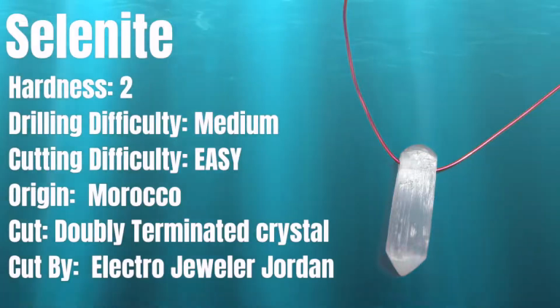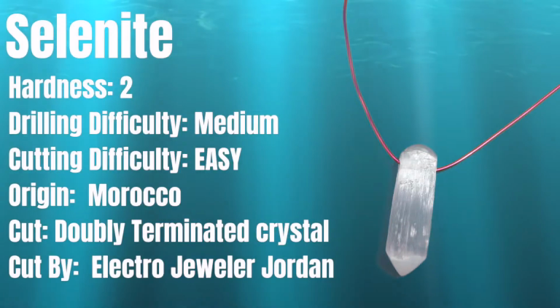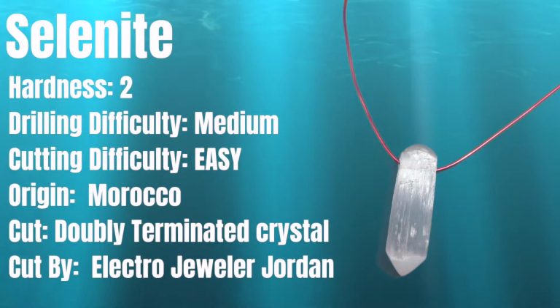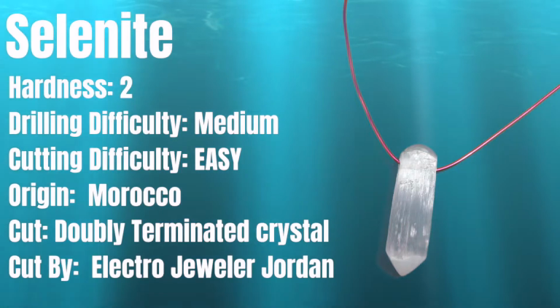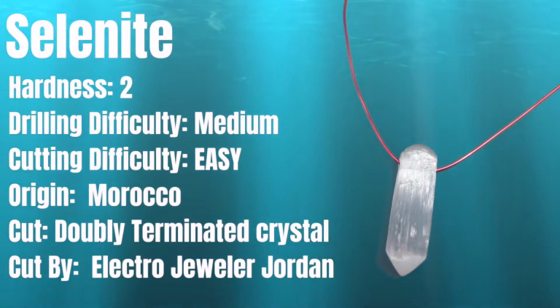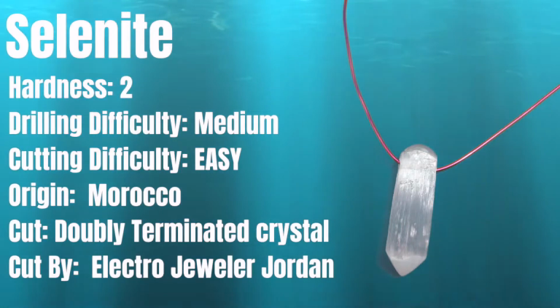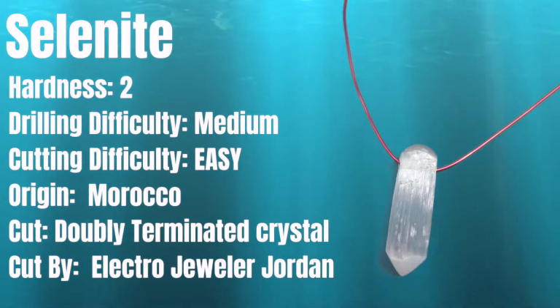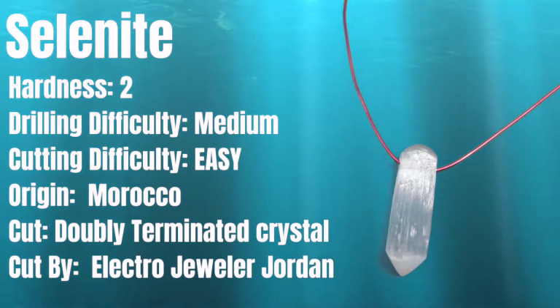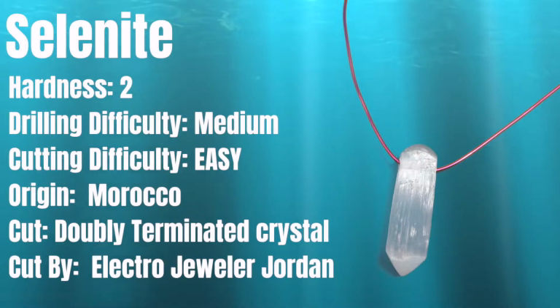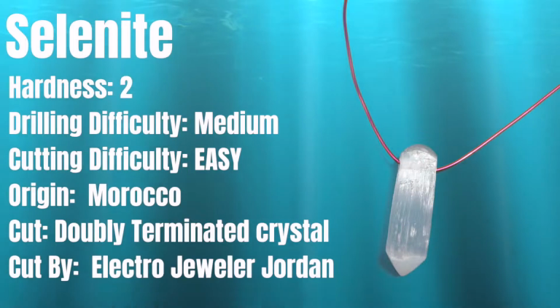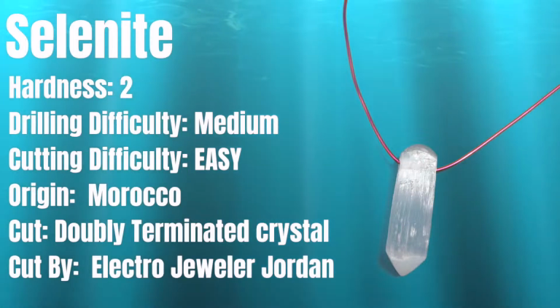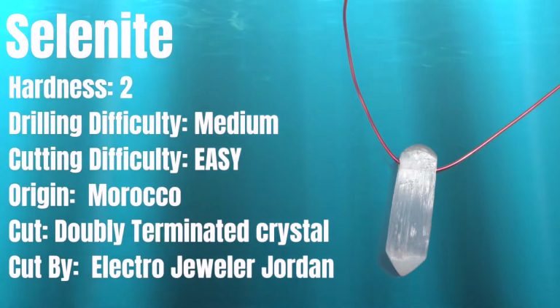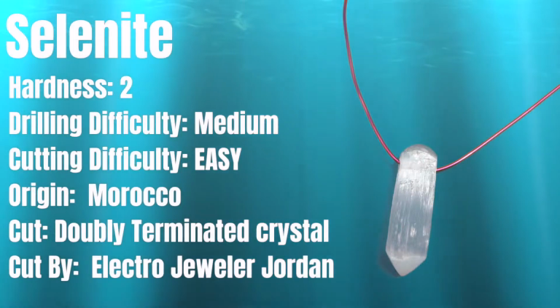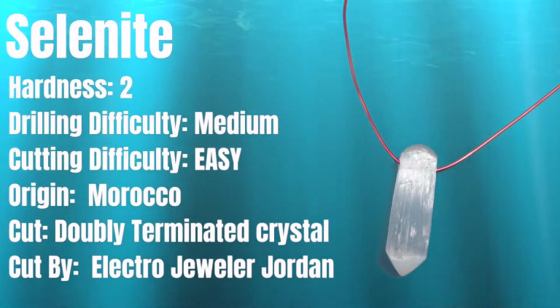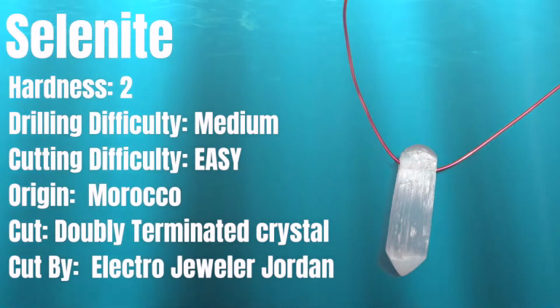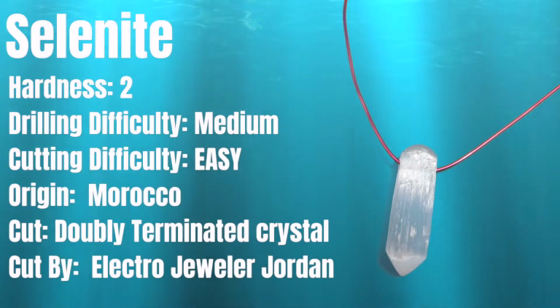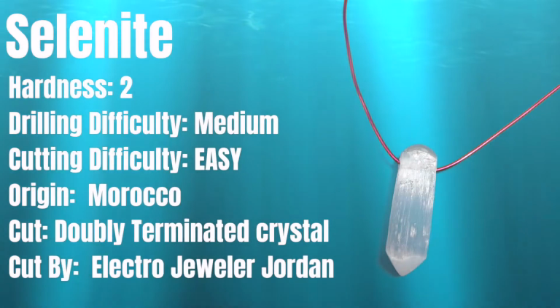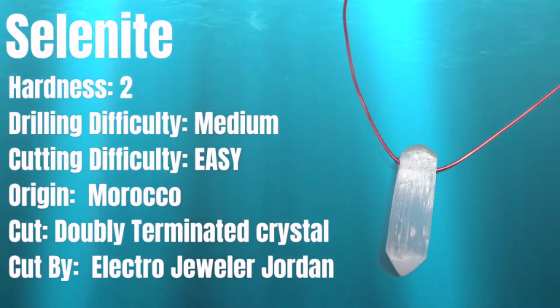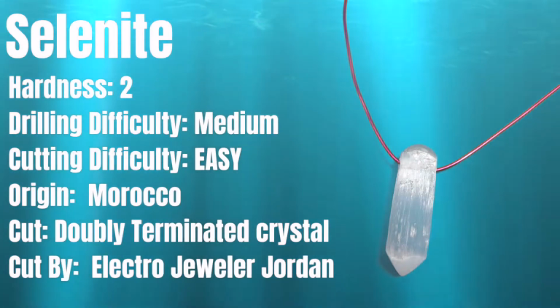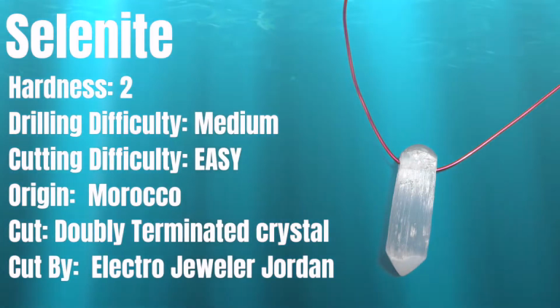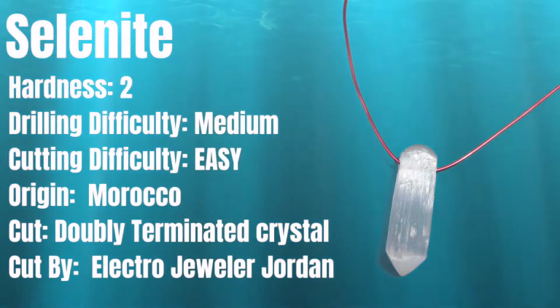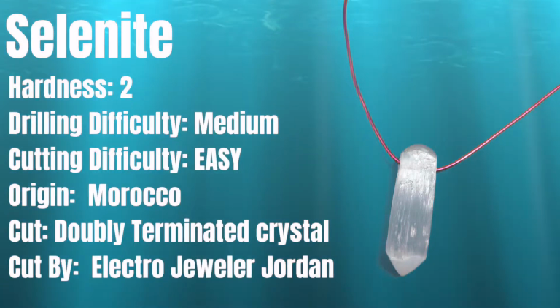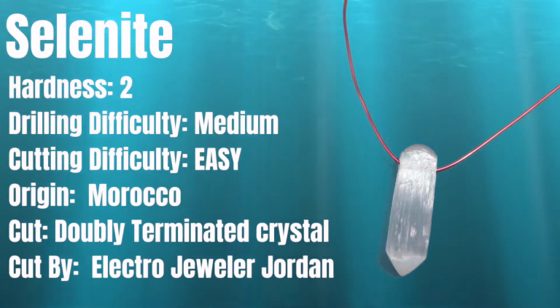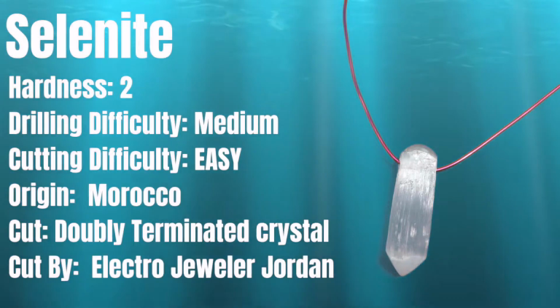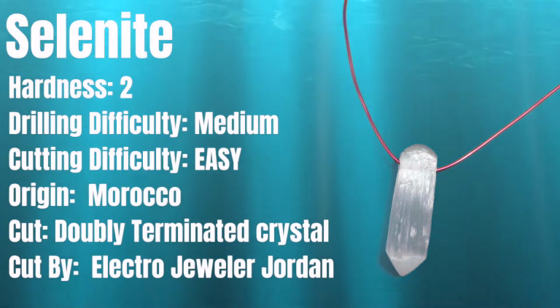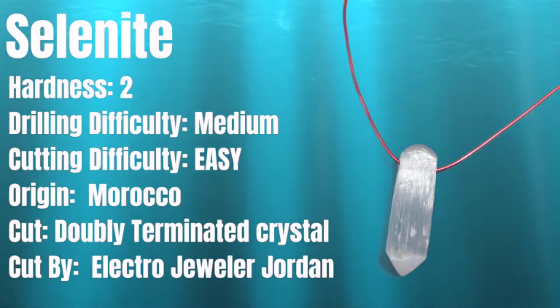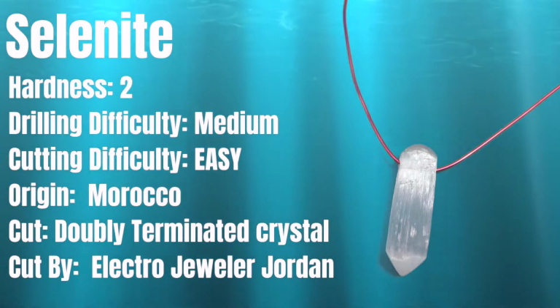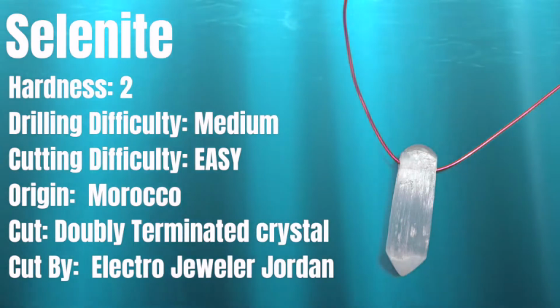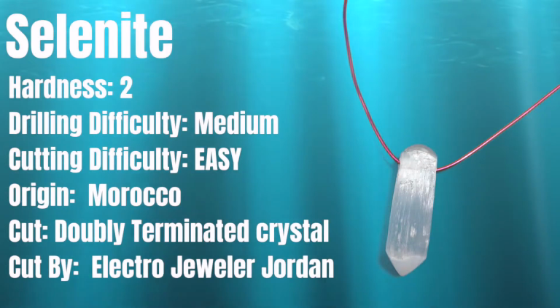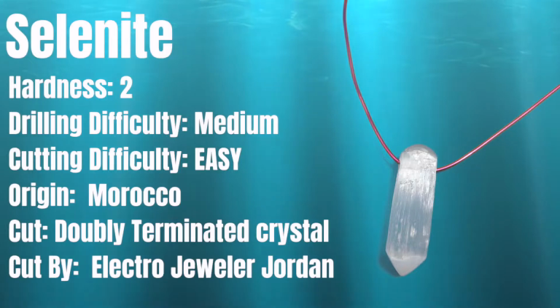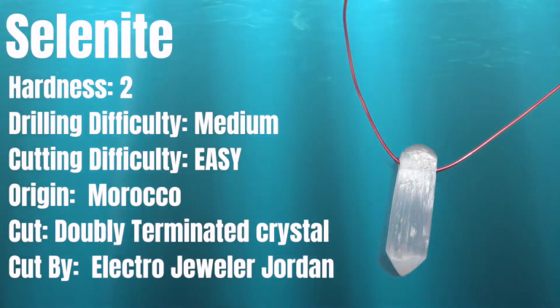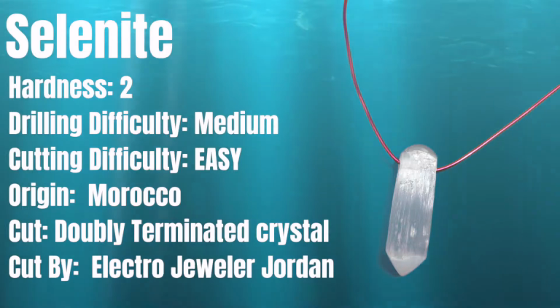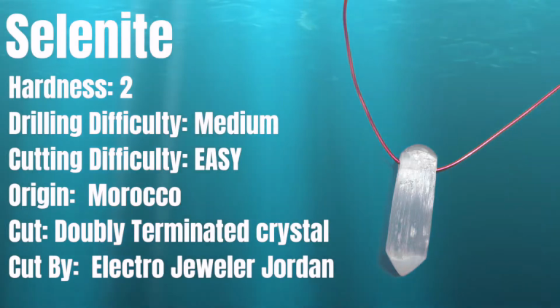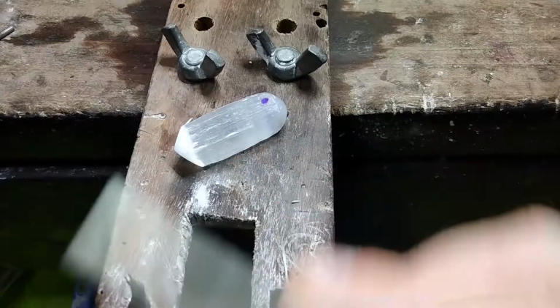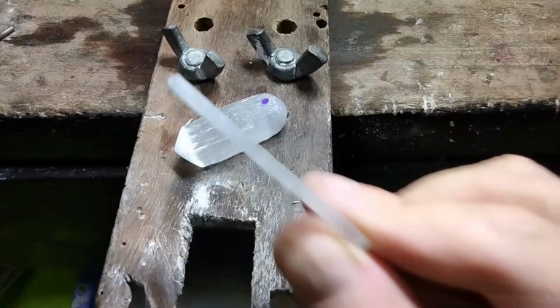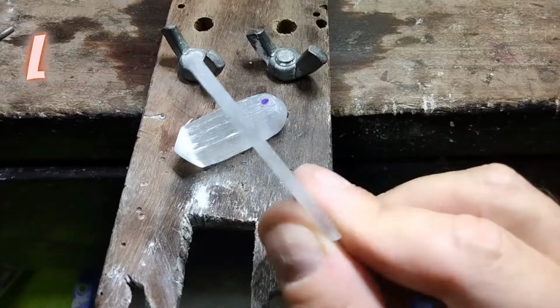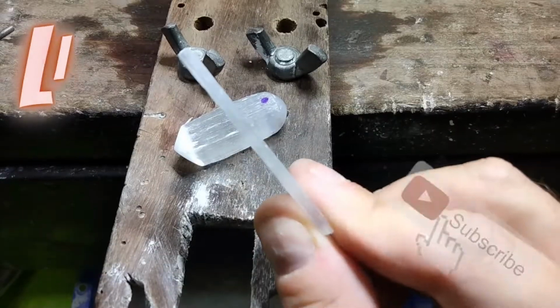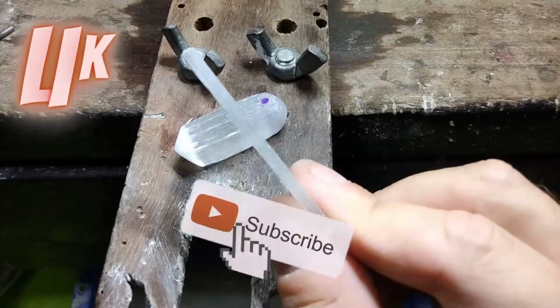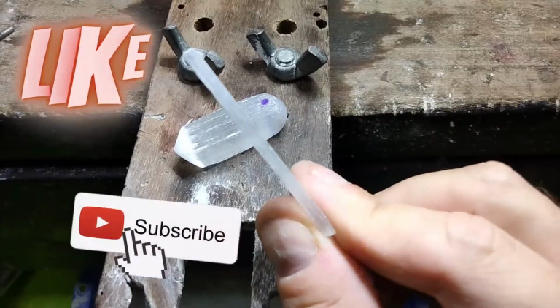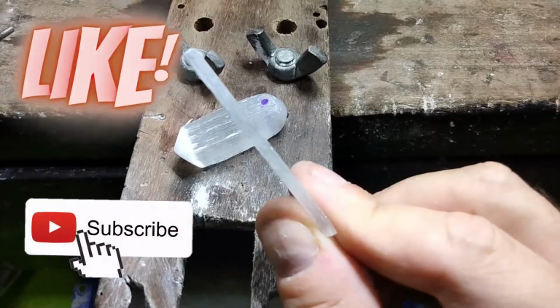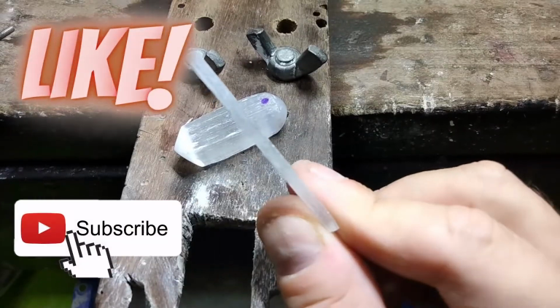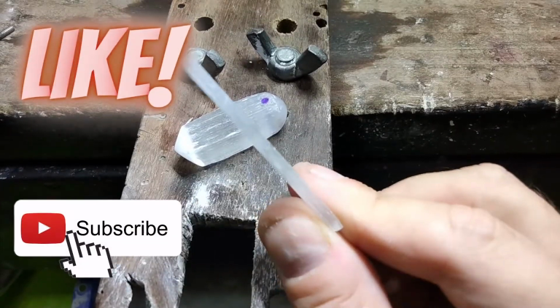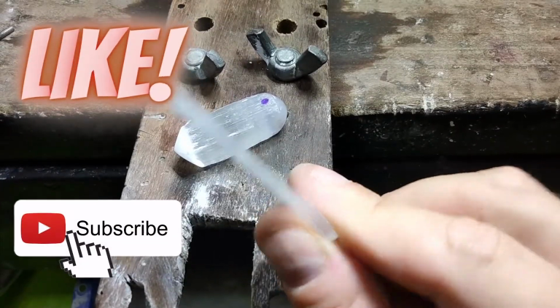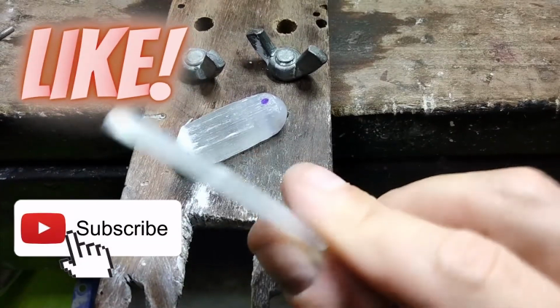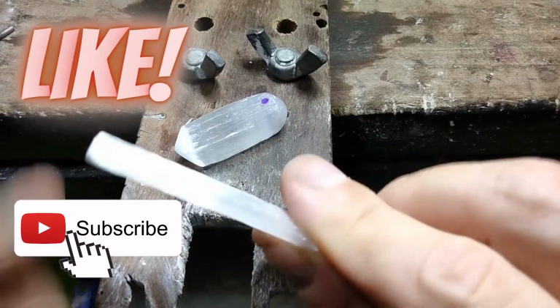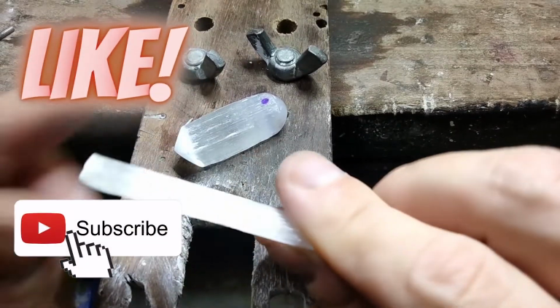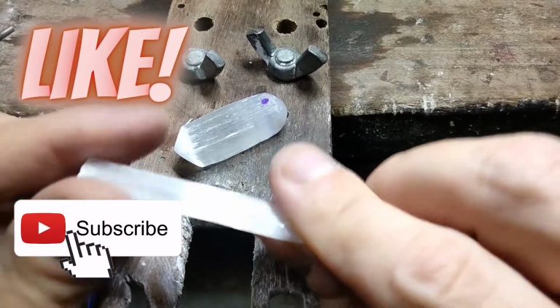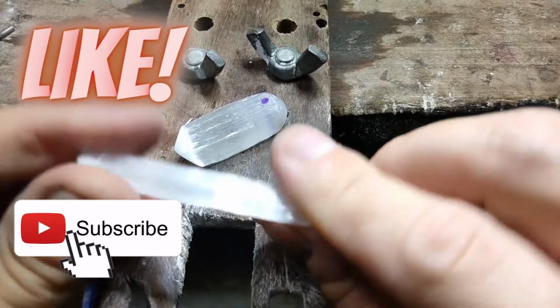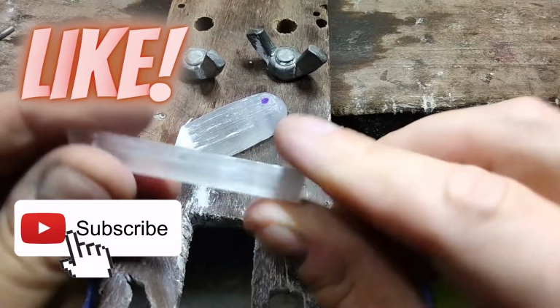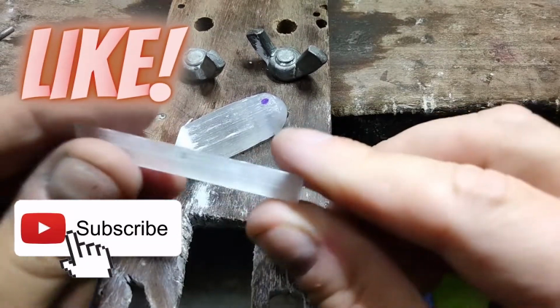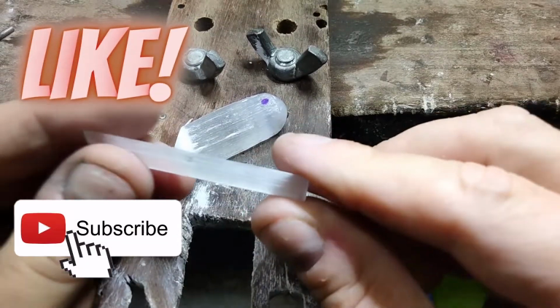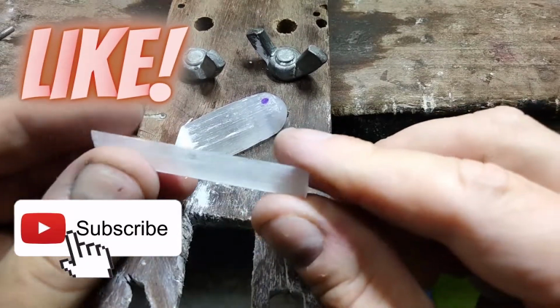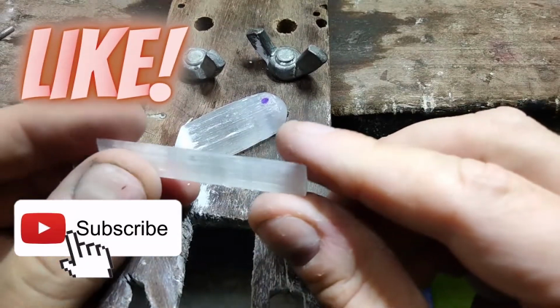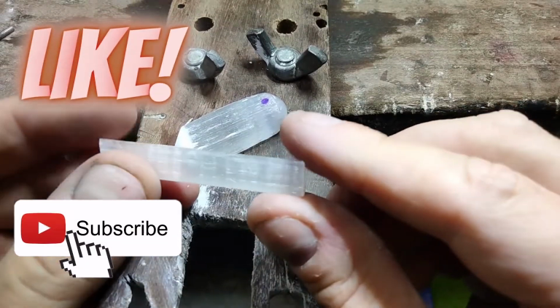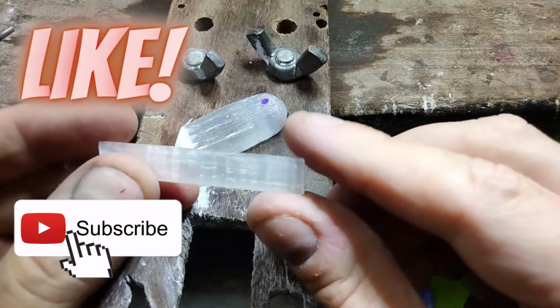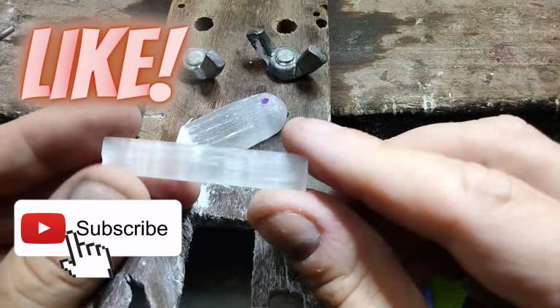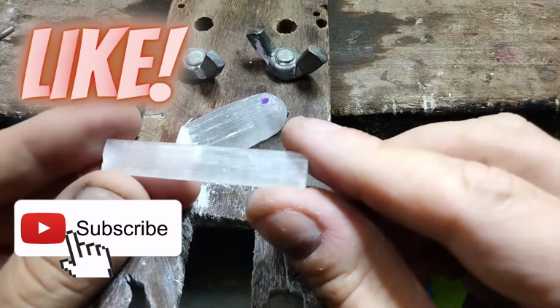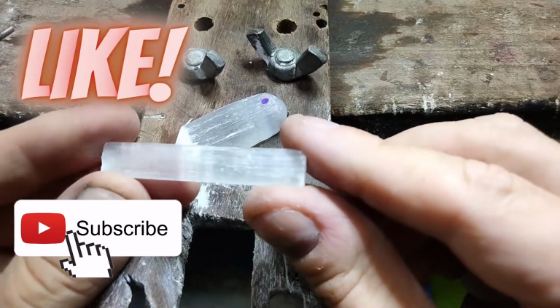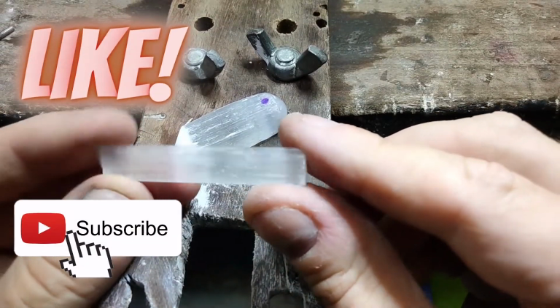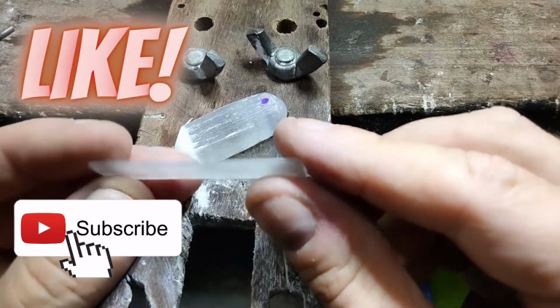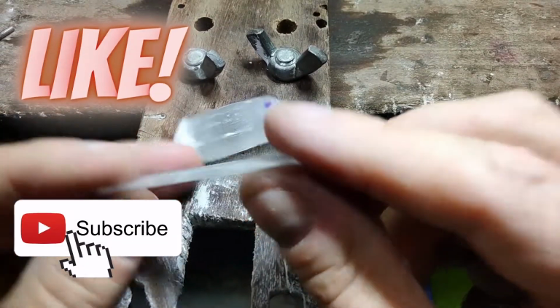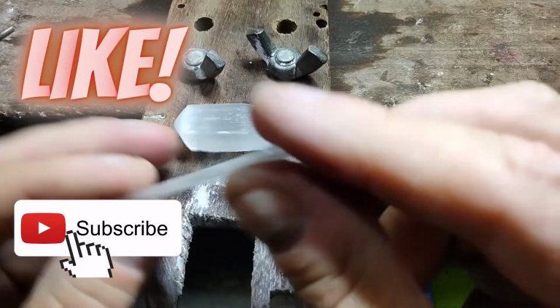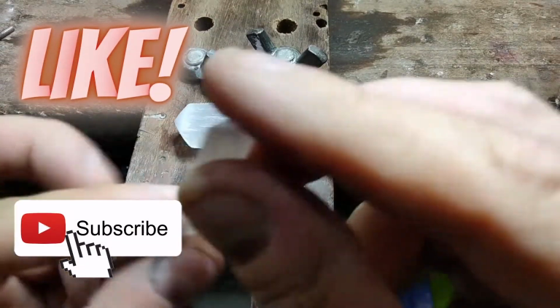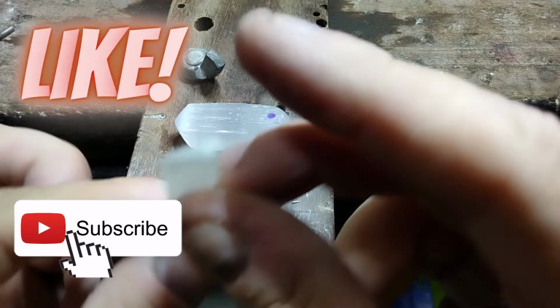It's a very soft stone, prone to fracturing and heat damage. In fact, this split off when I was polishing it when it got too hot.